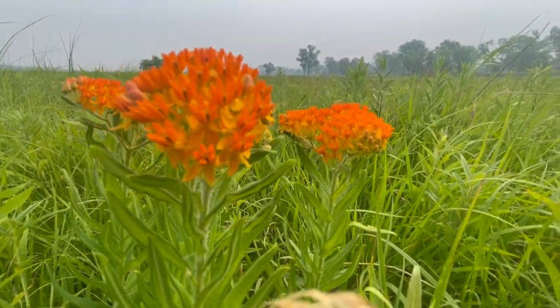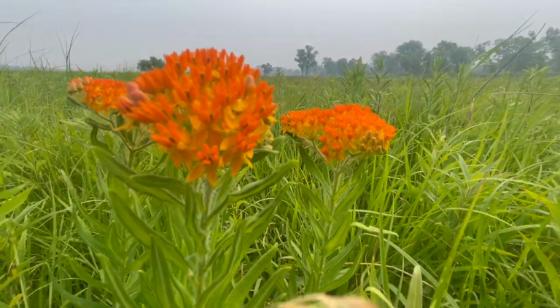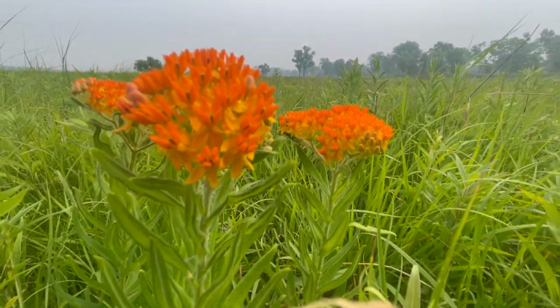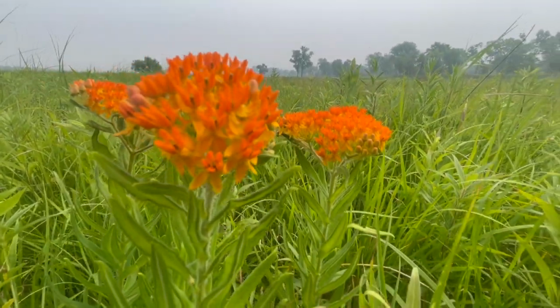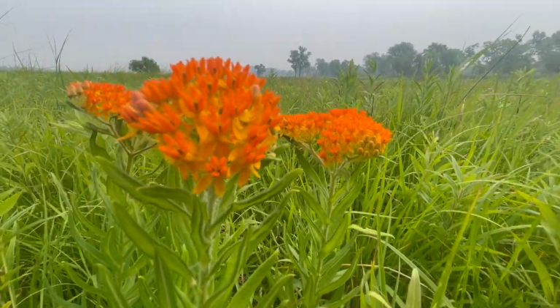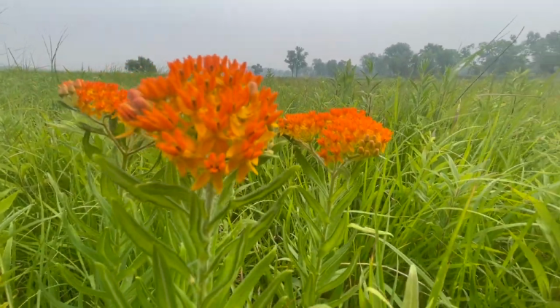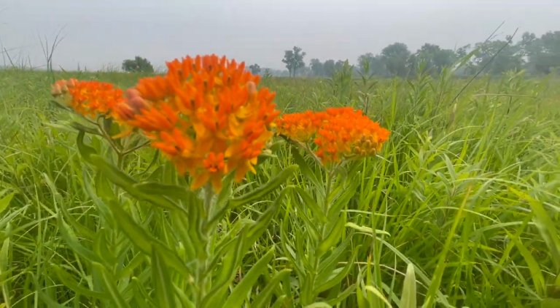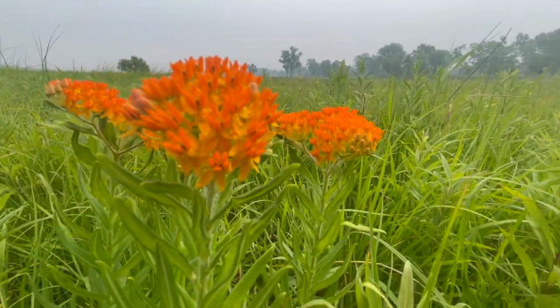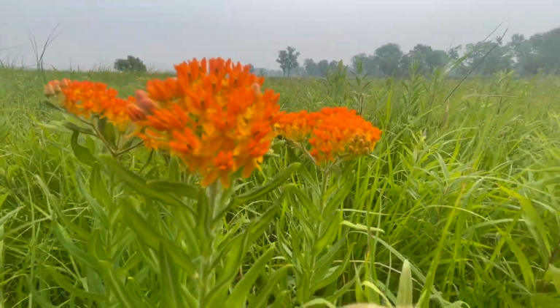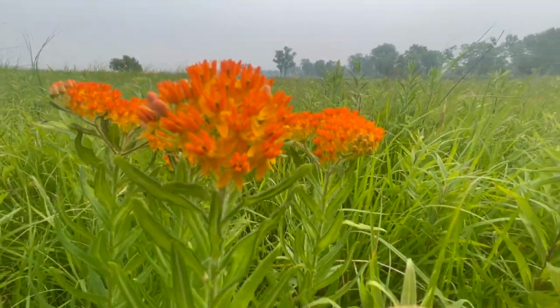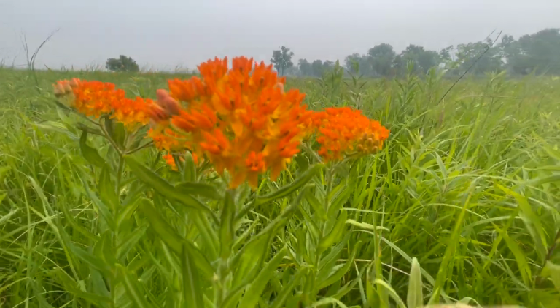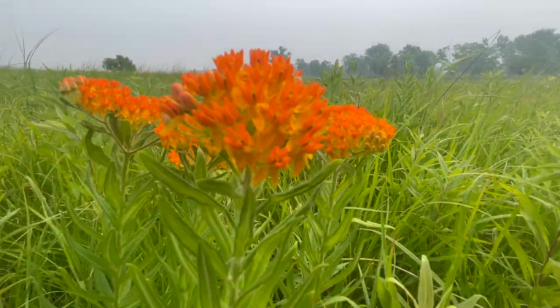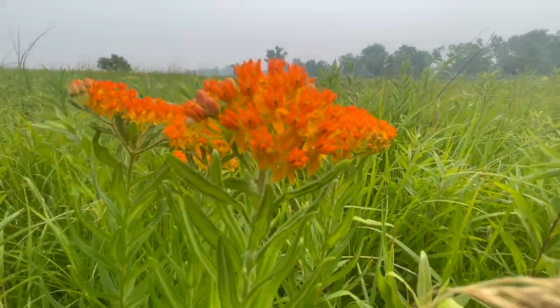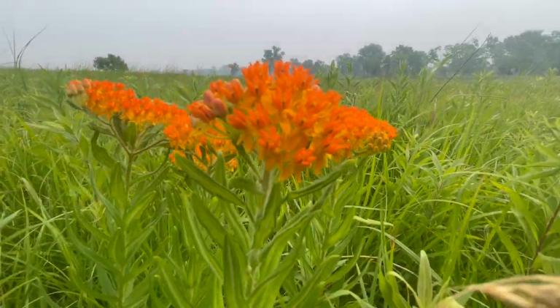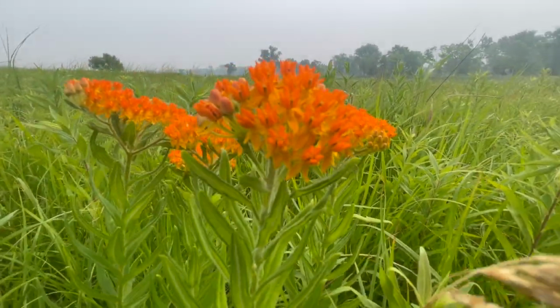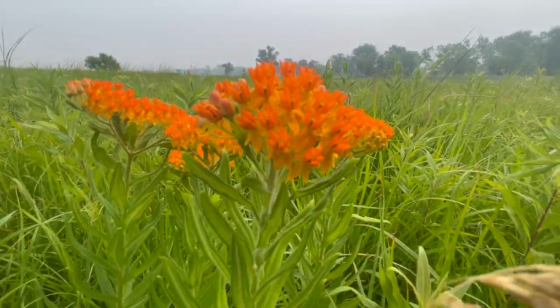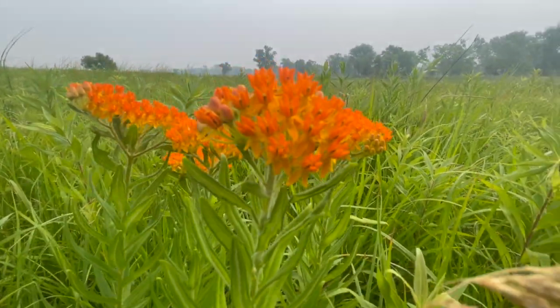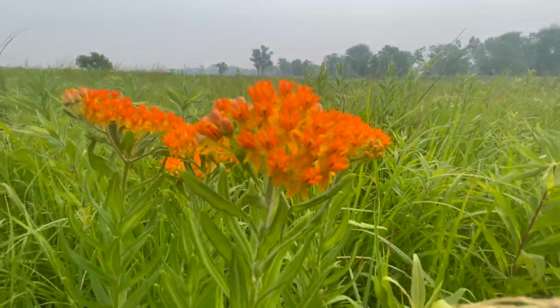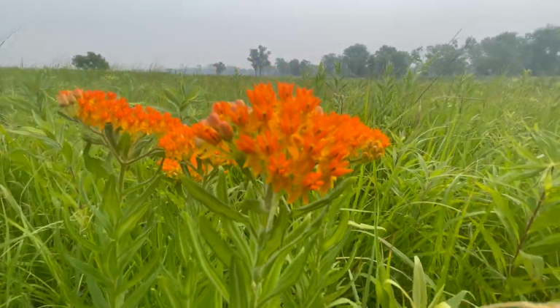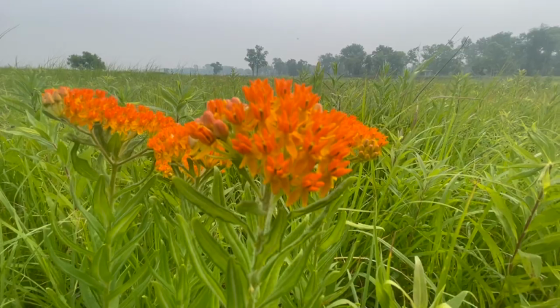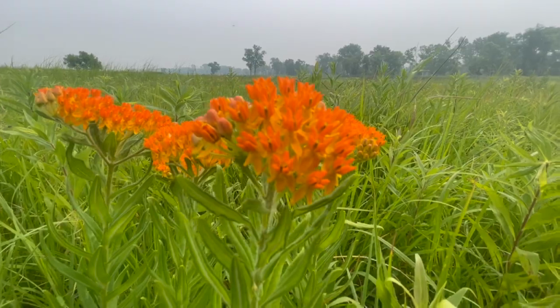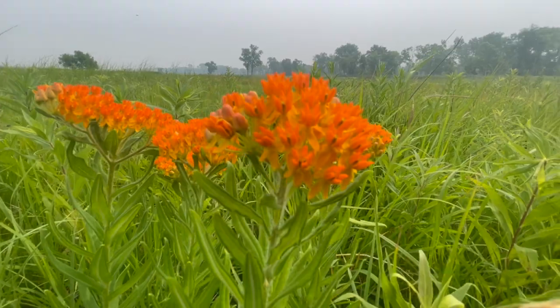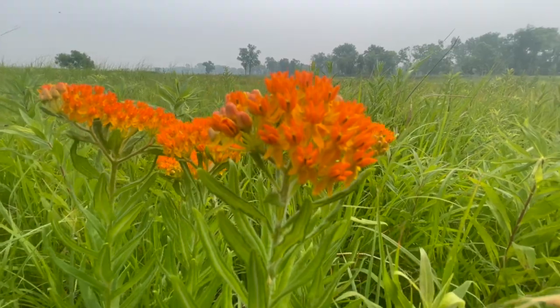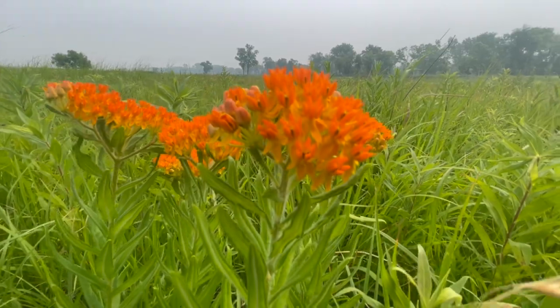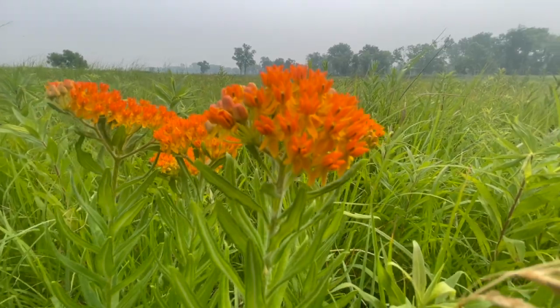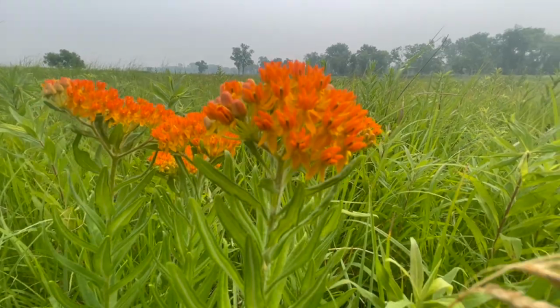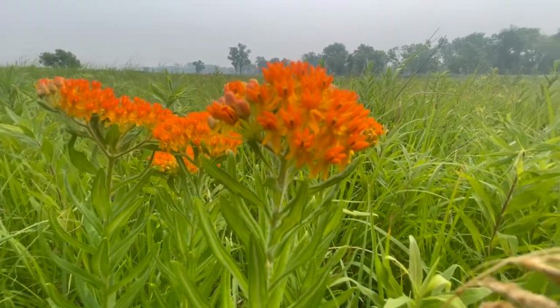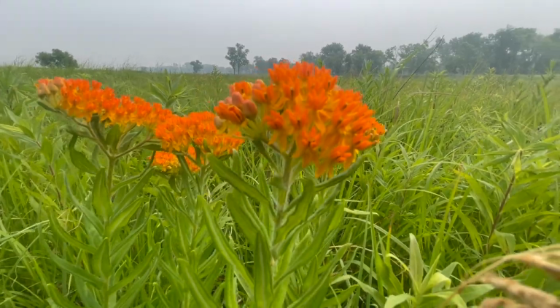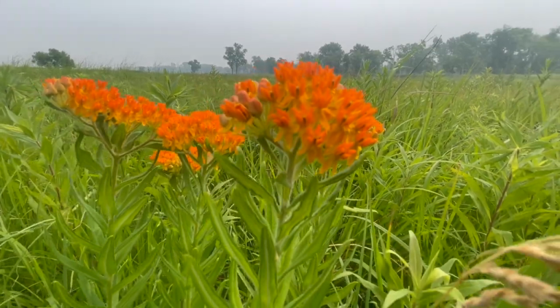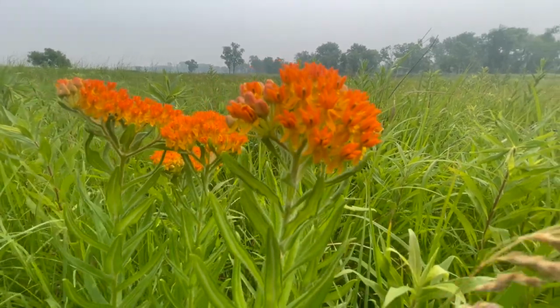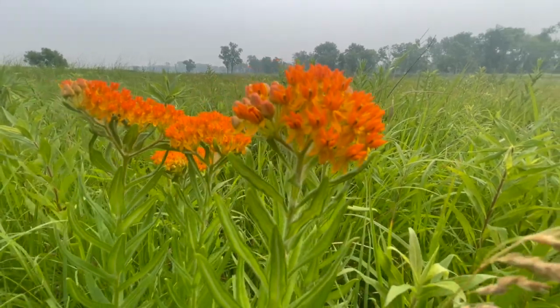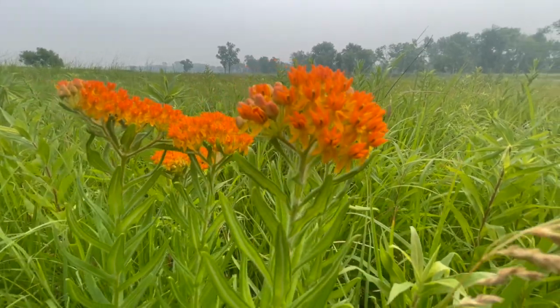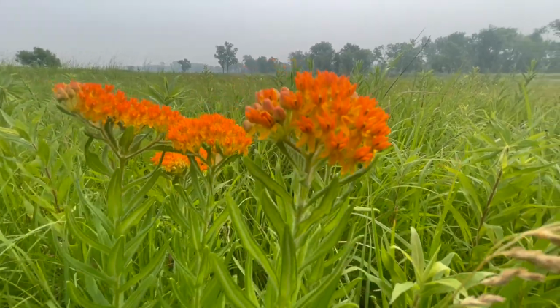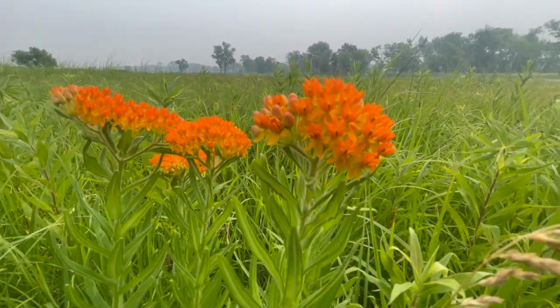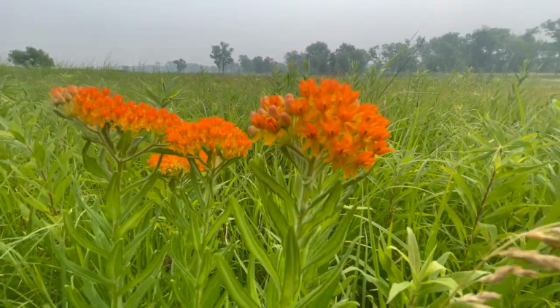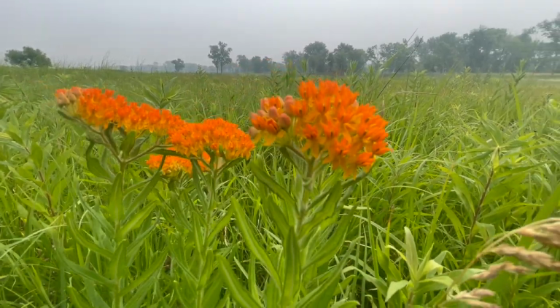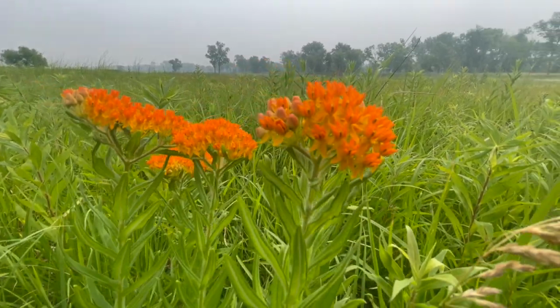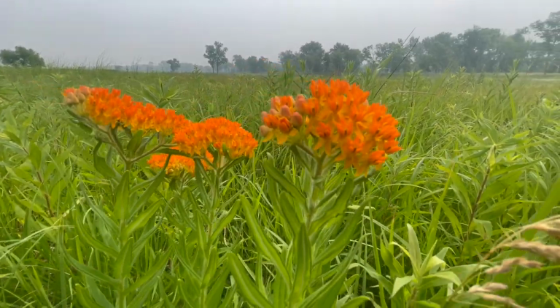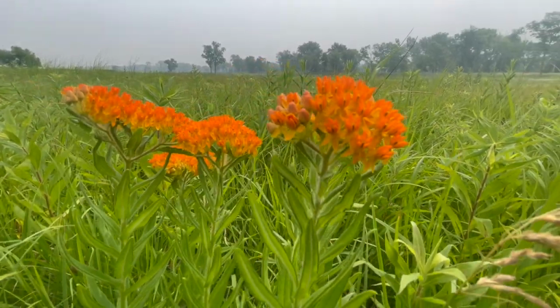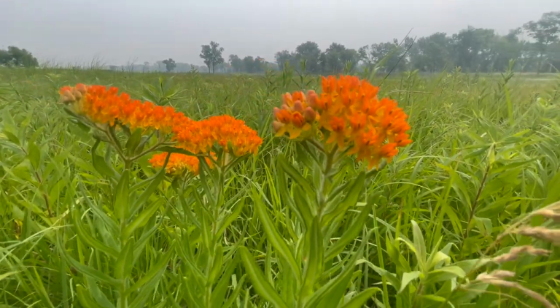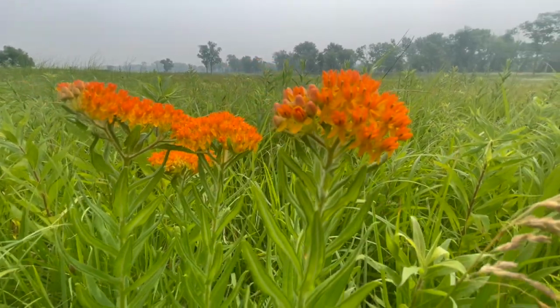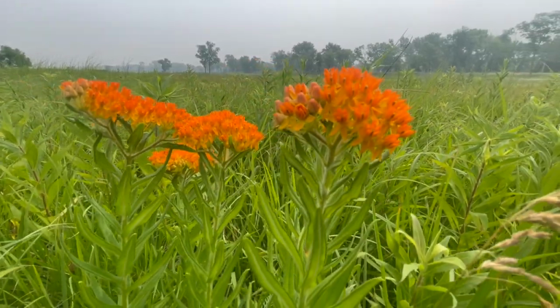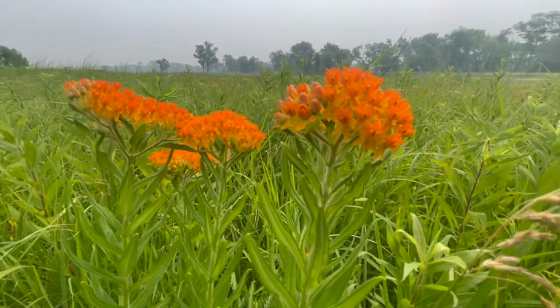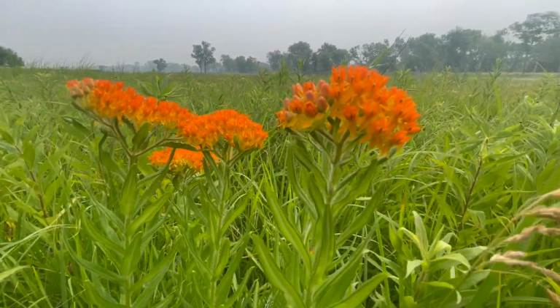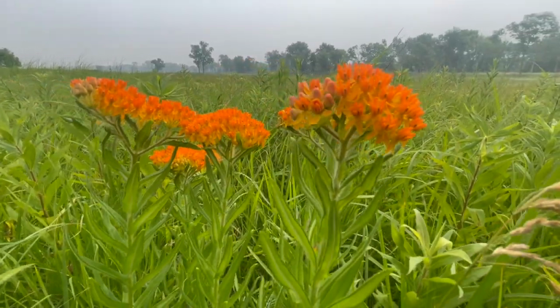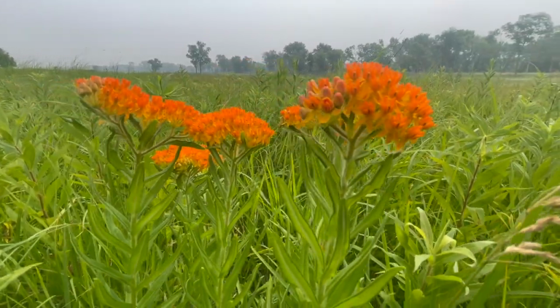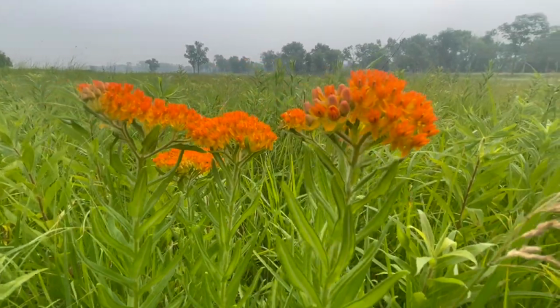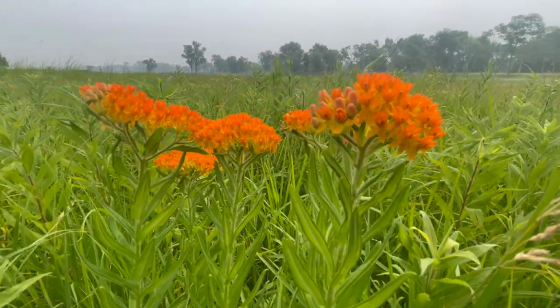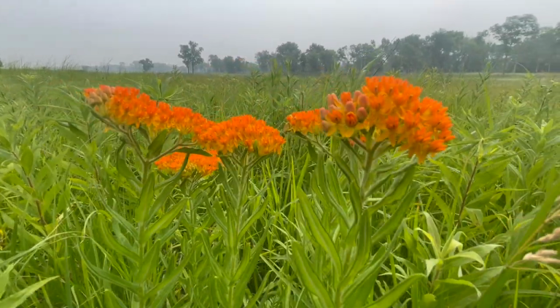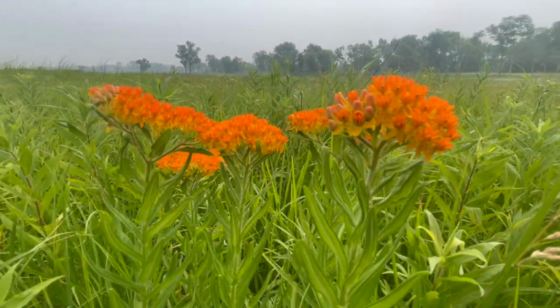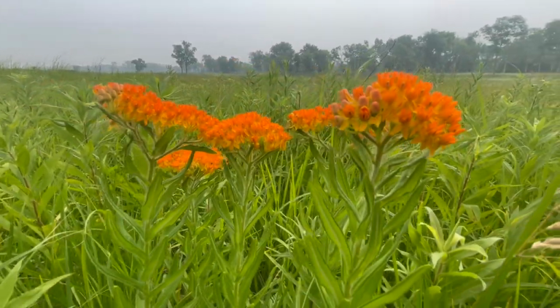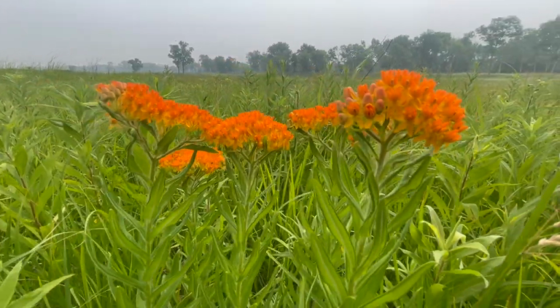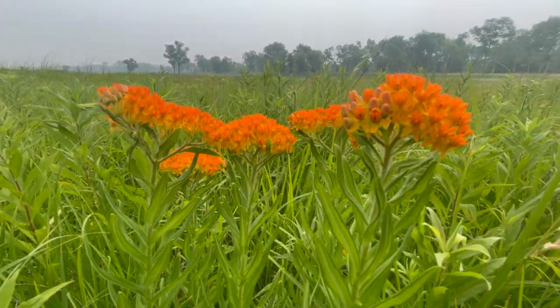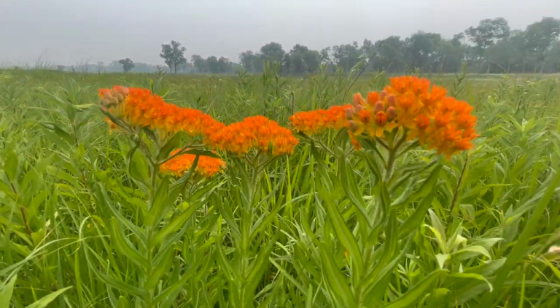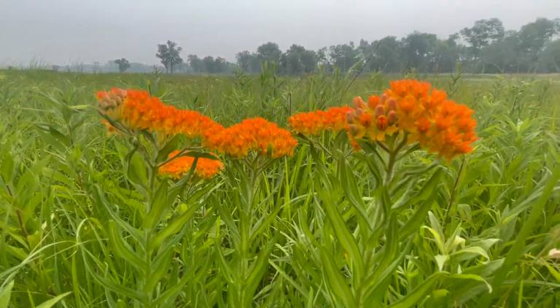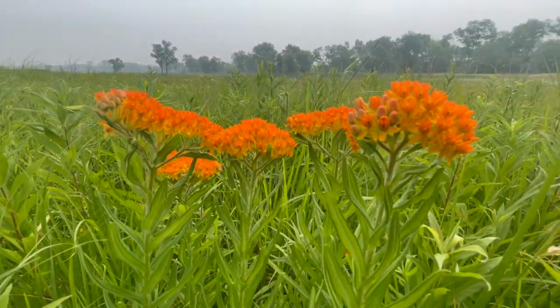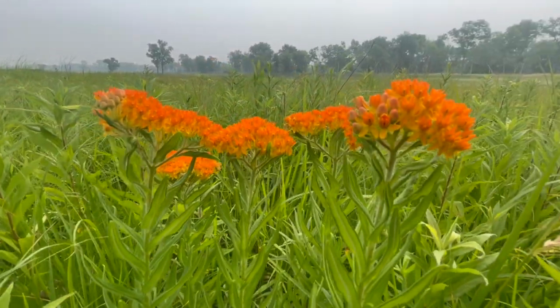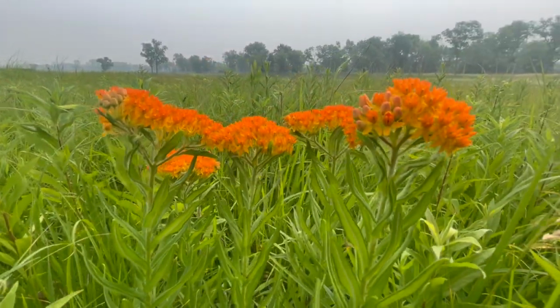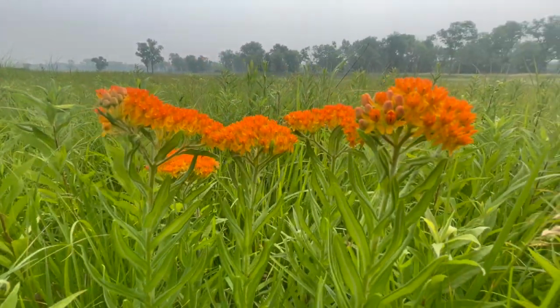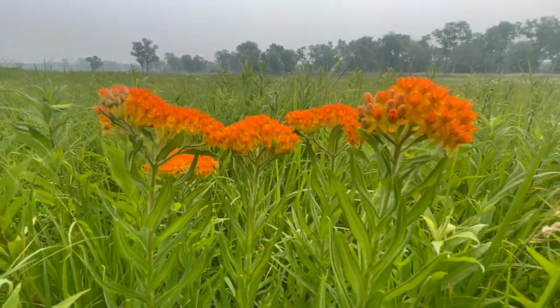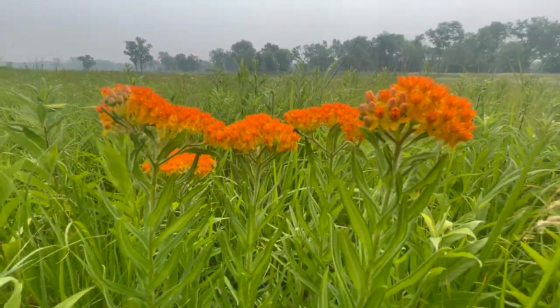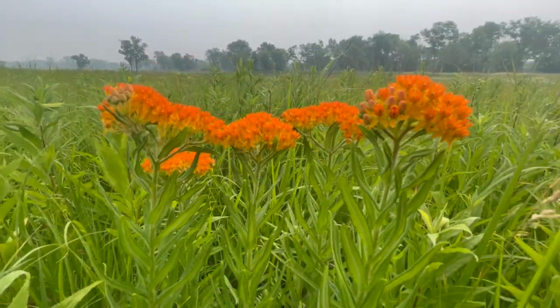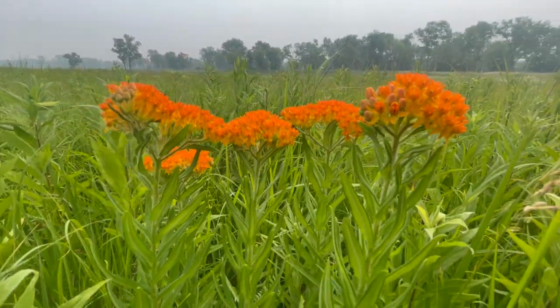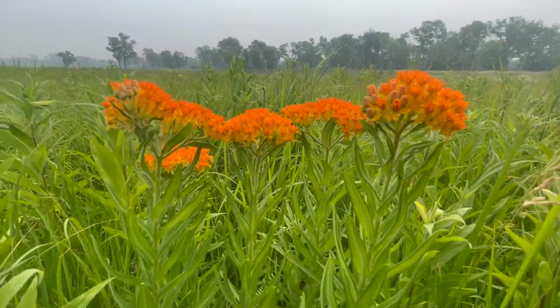The plant is easily propagated by seed and can be tough to transplant by rootstock due to the size of the roots.